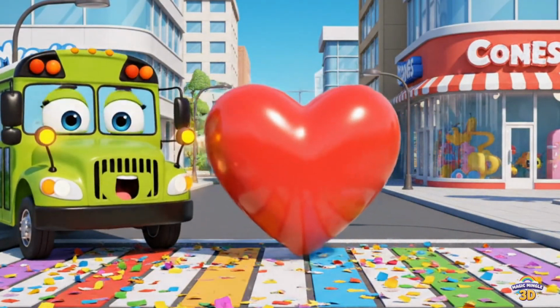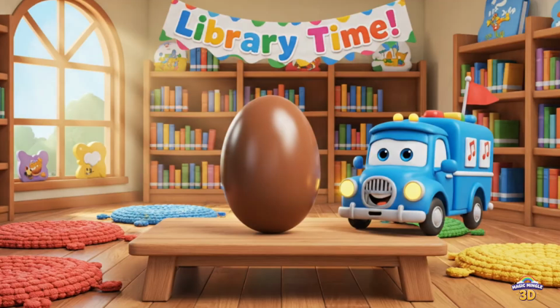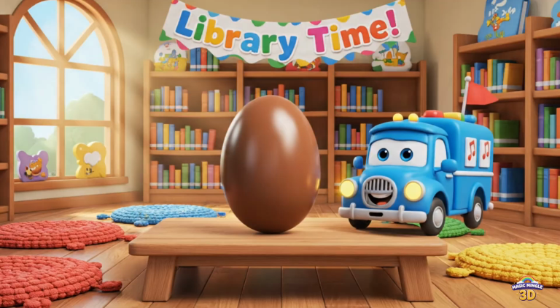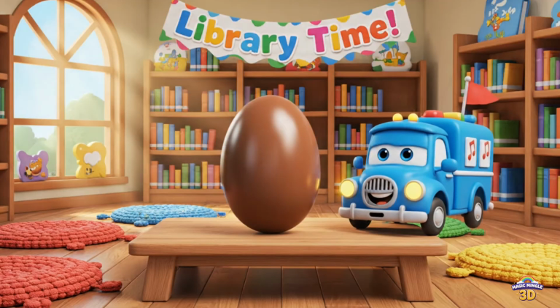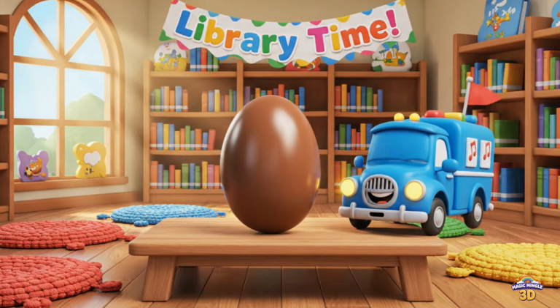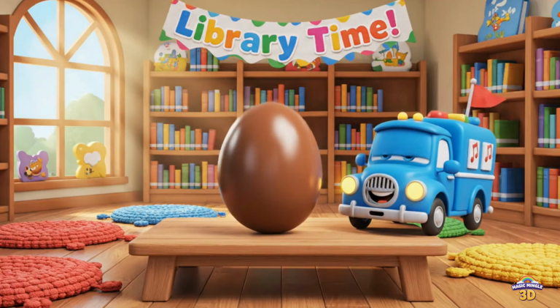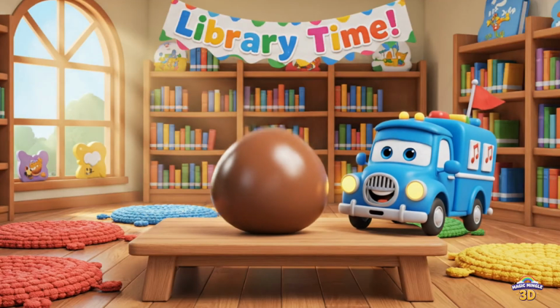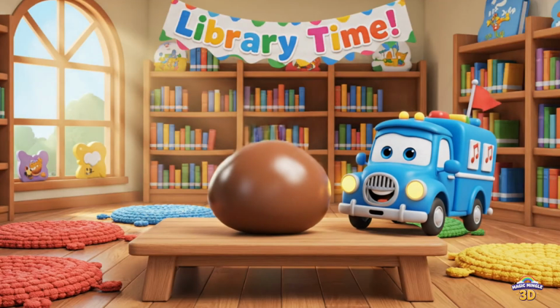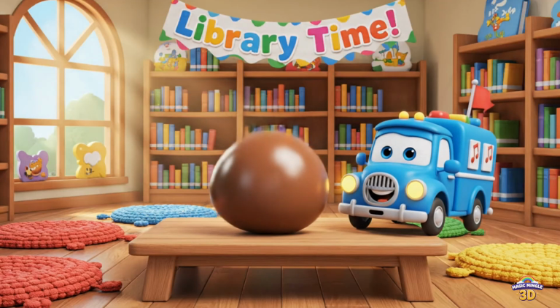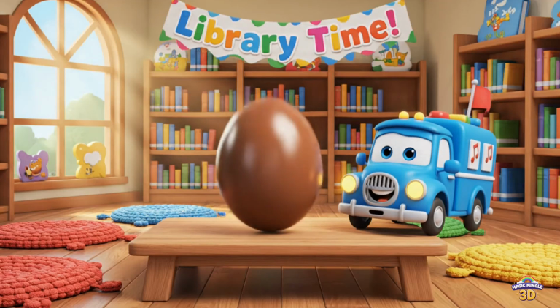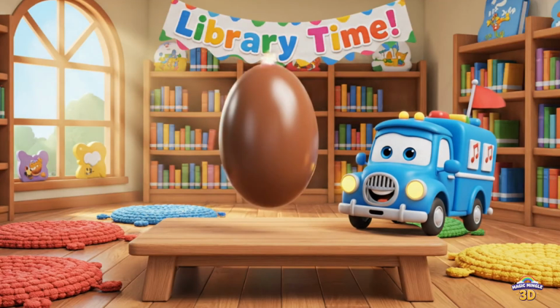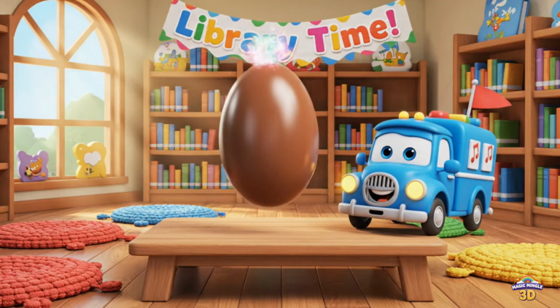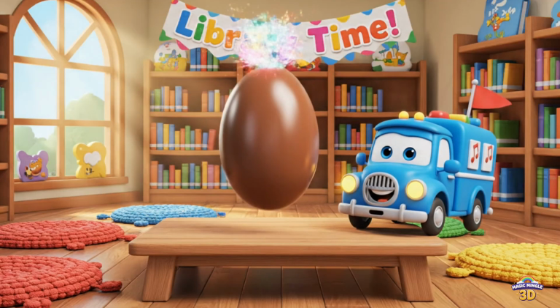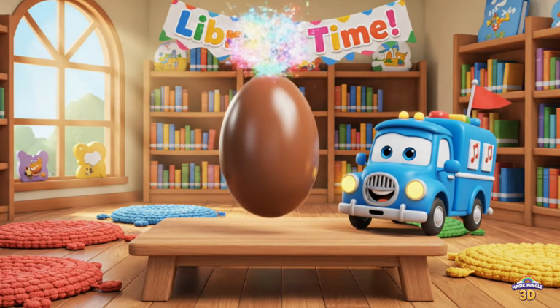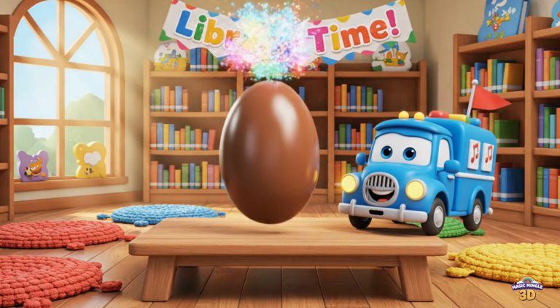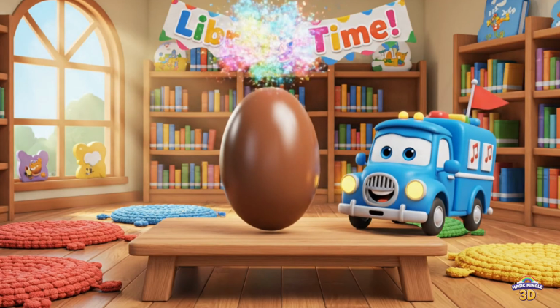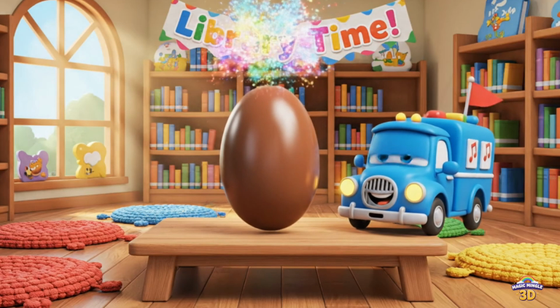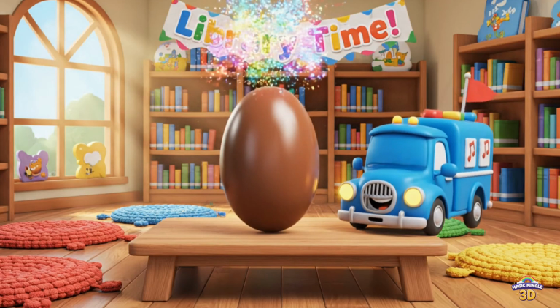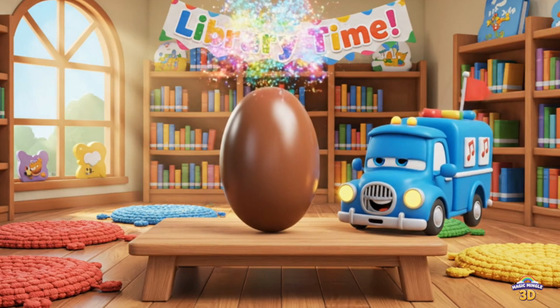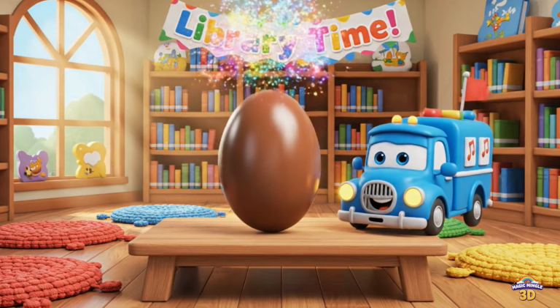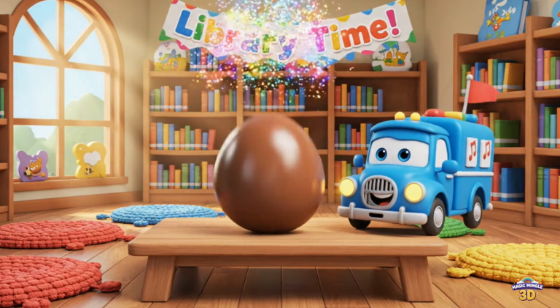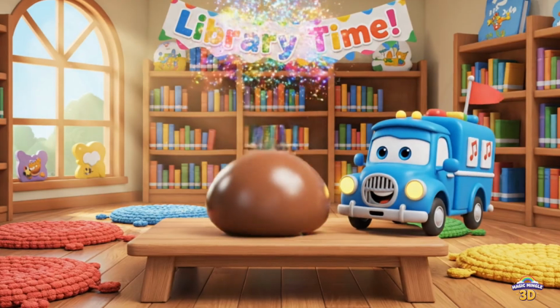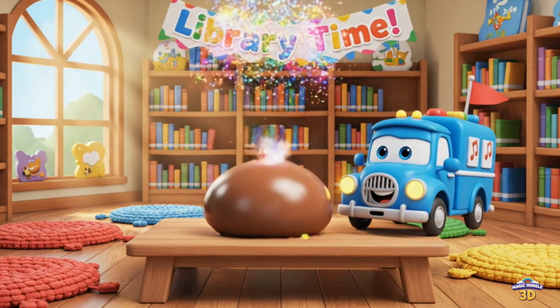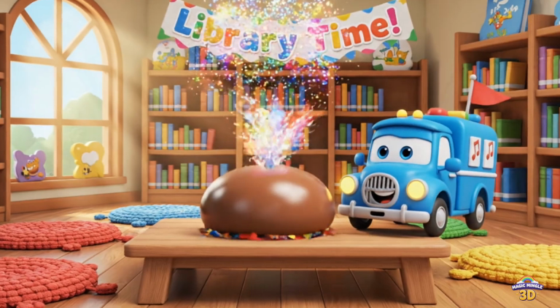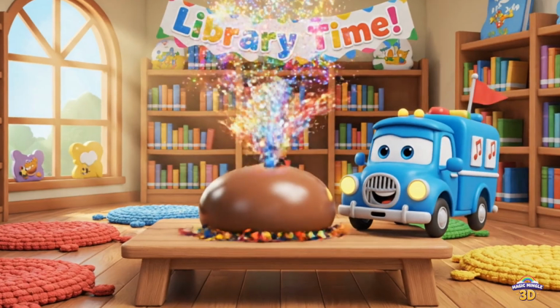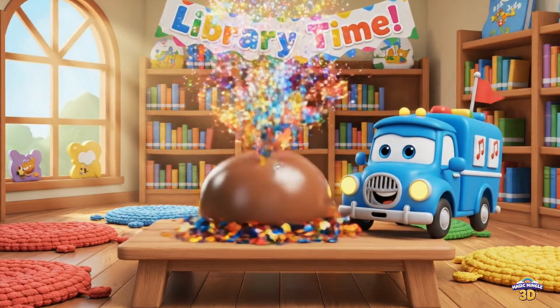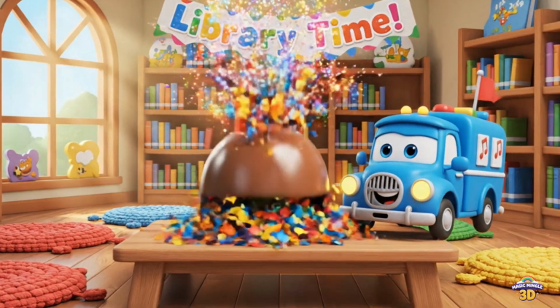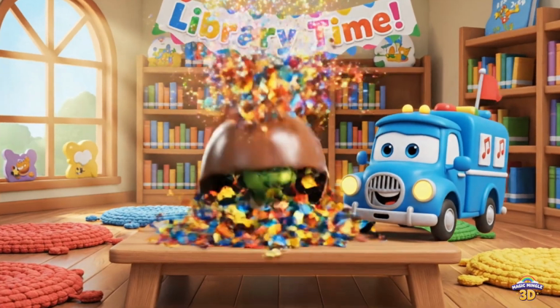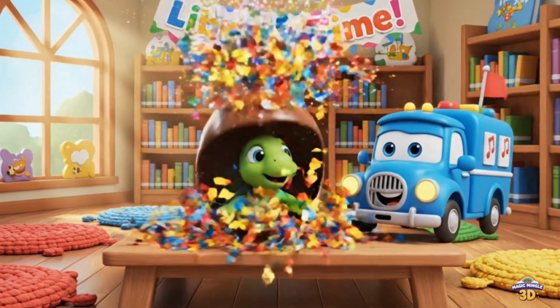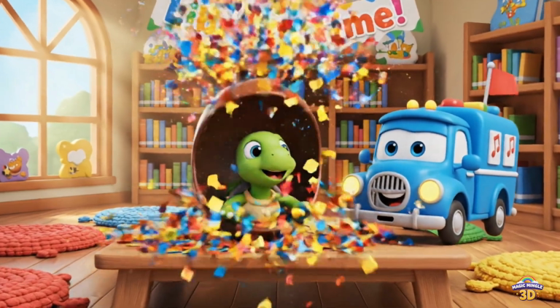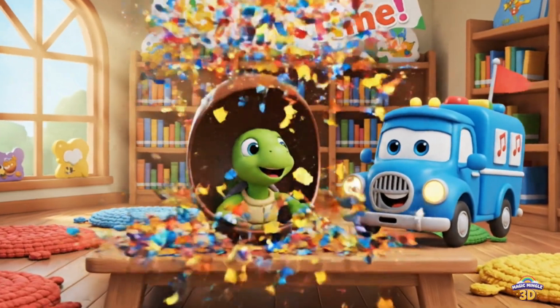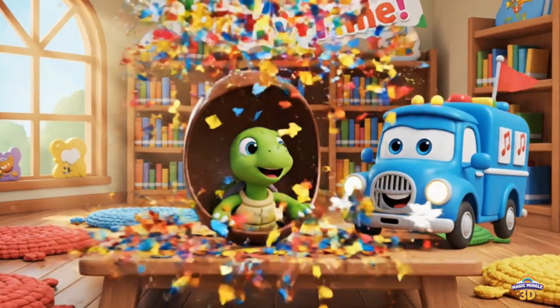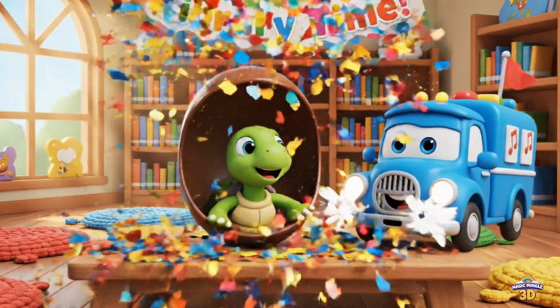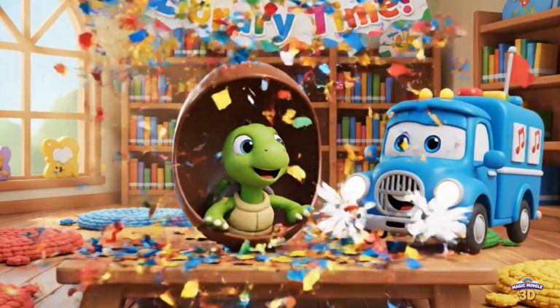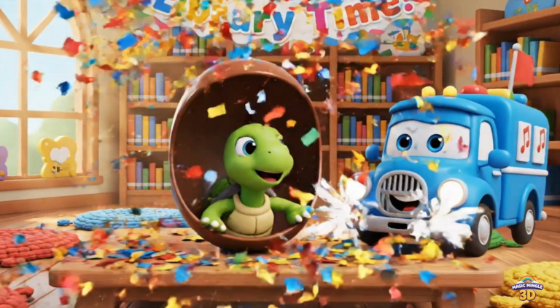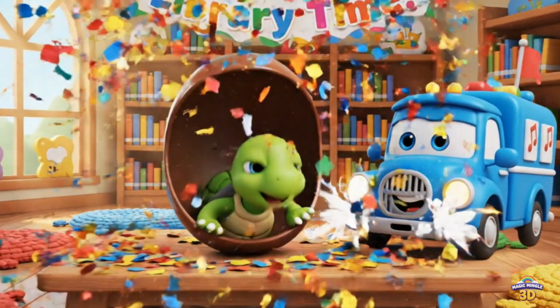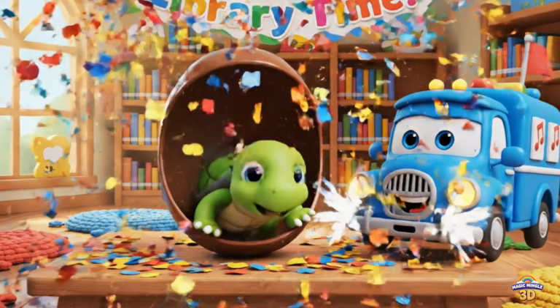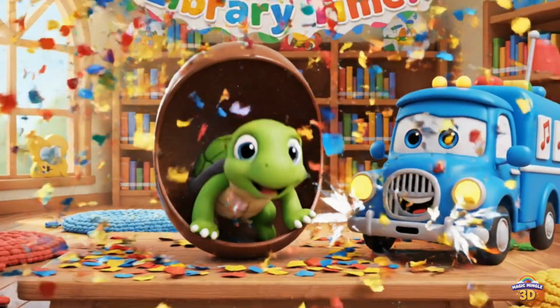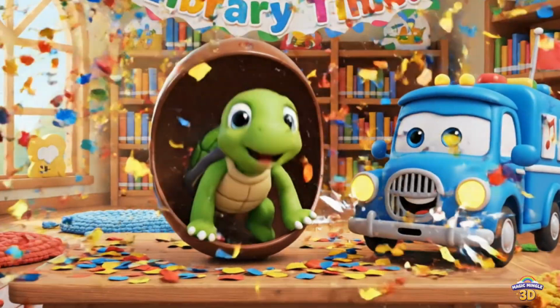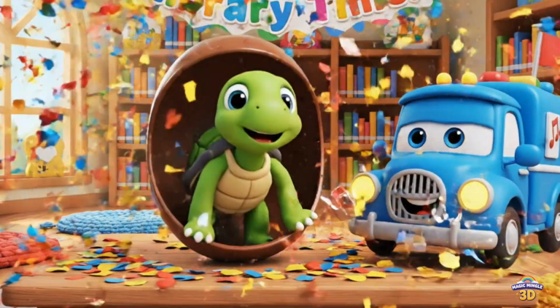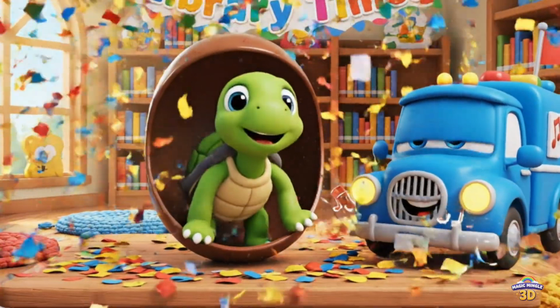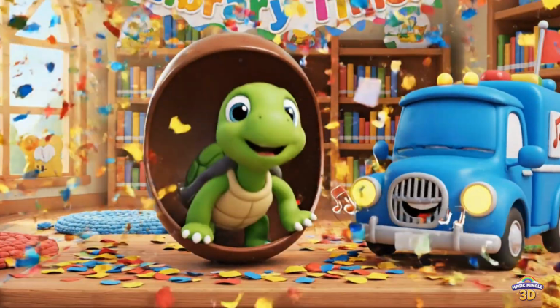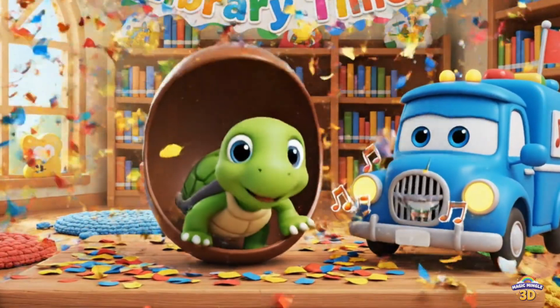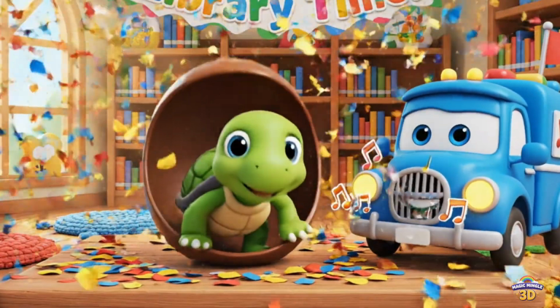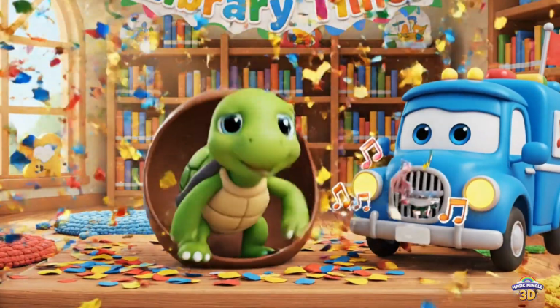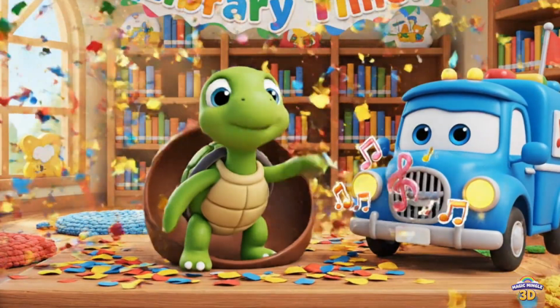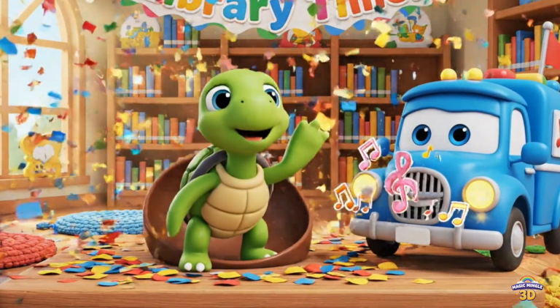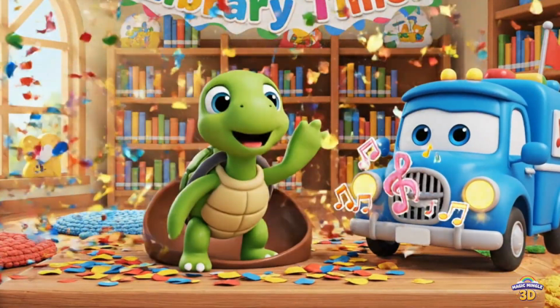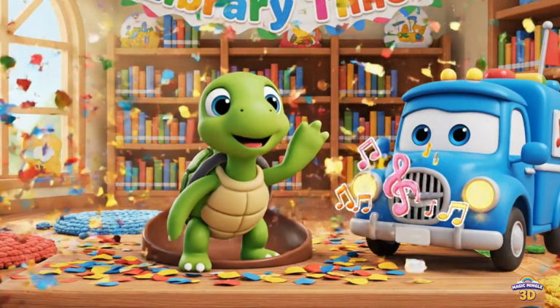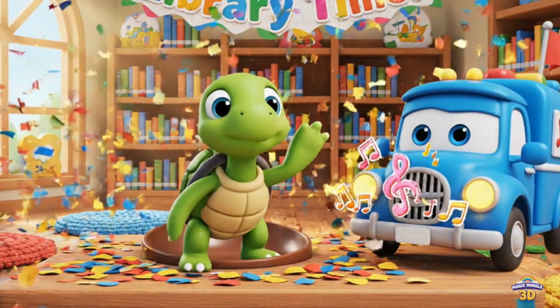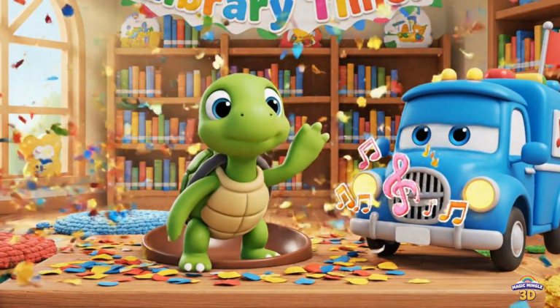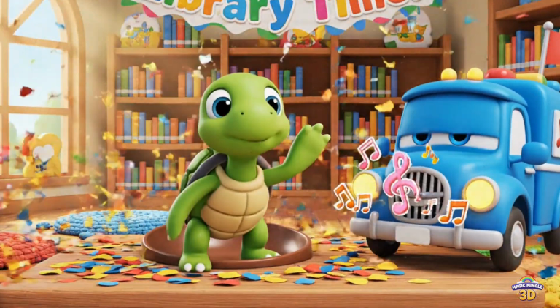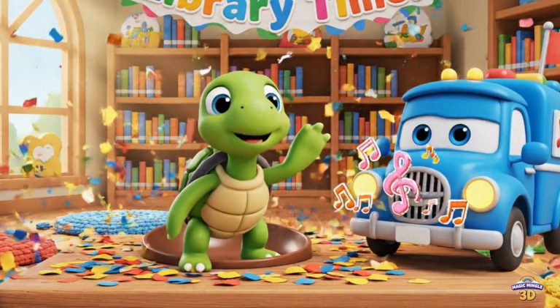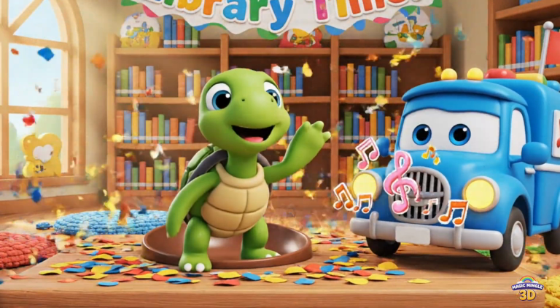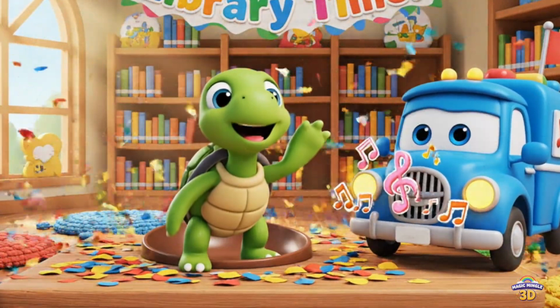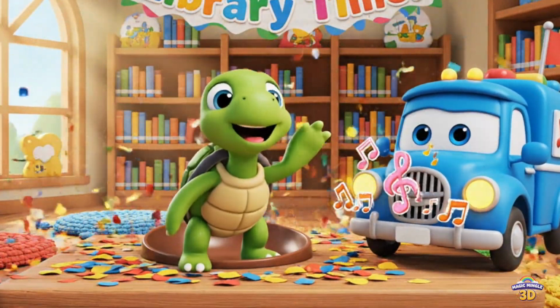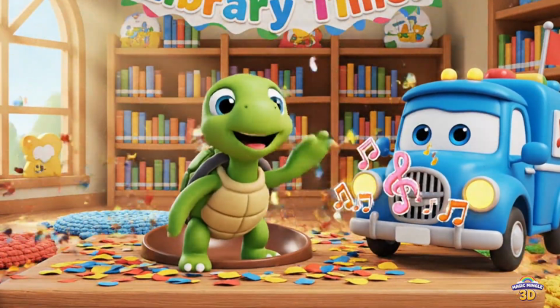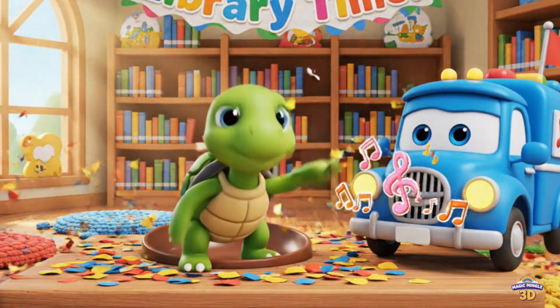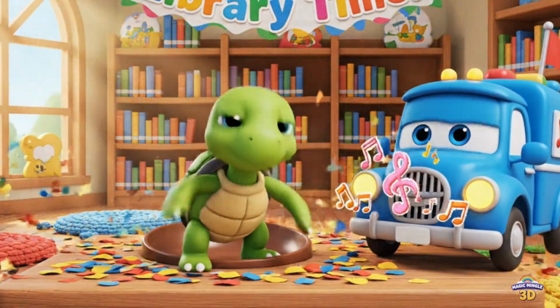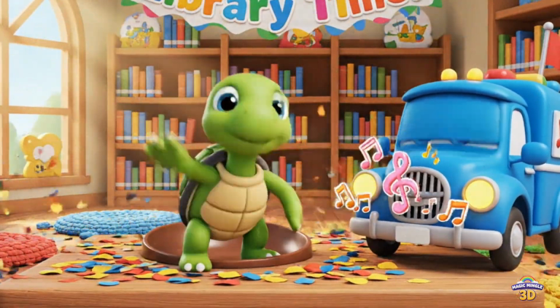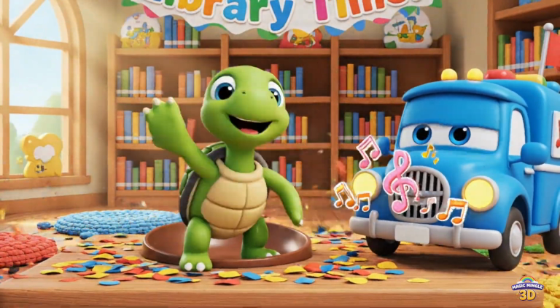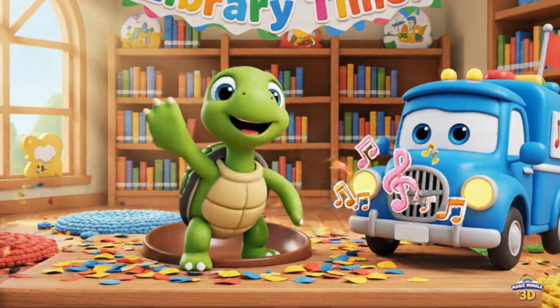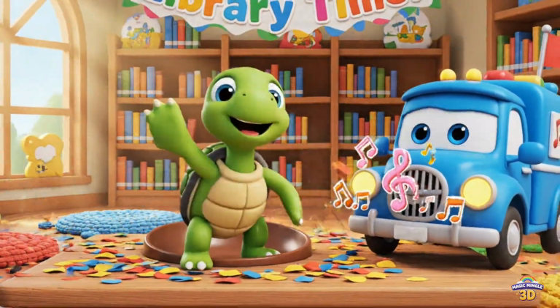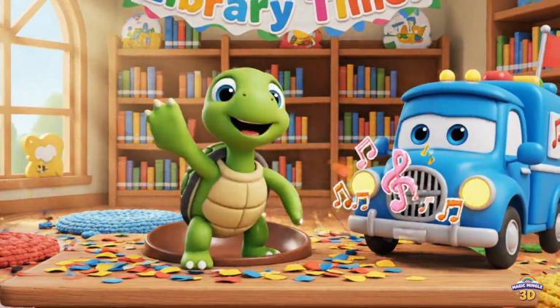This is an oval. Wow, a turtle. Oval. Mail truck. Turtle.